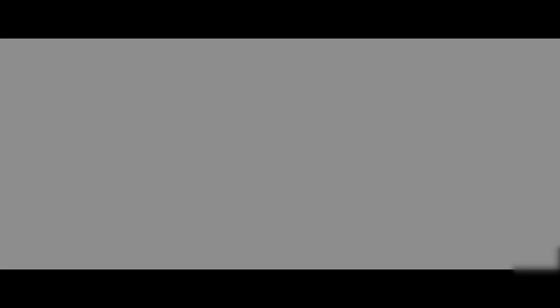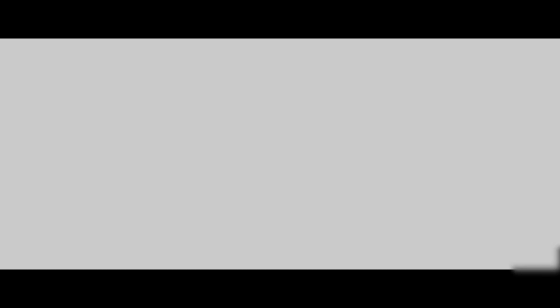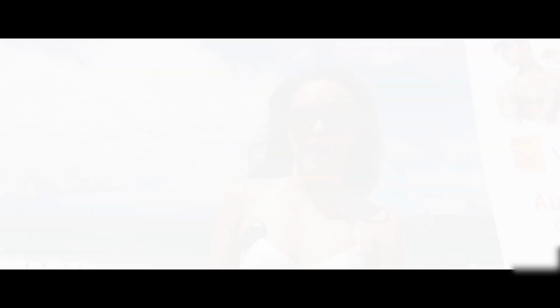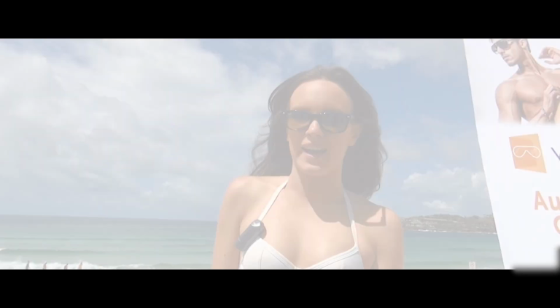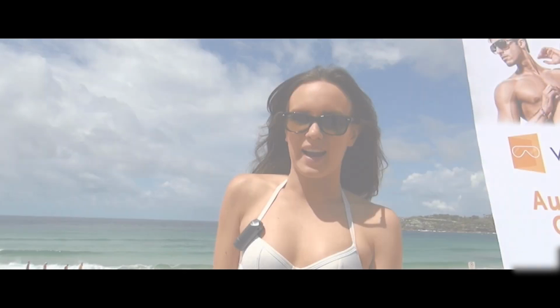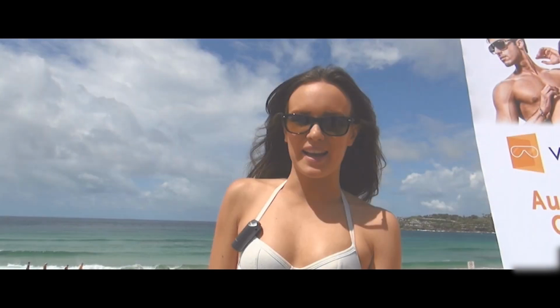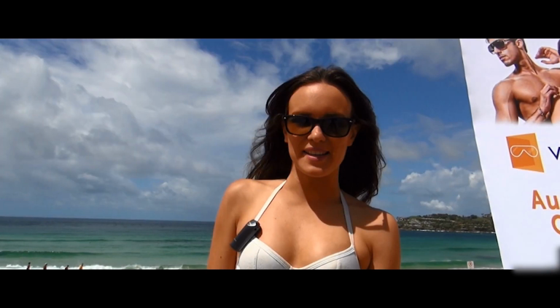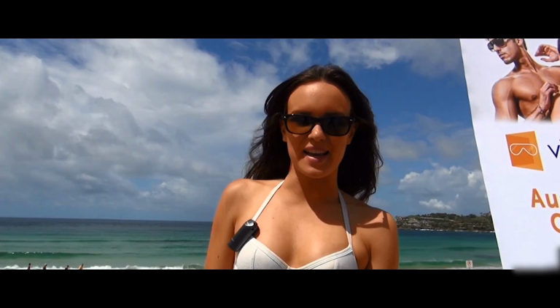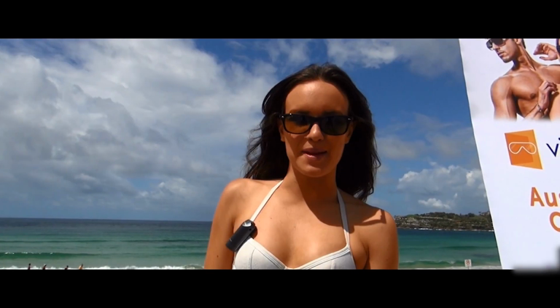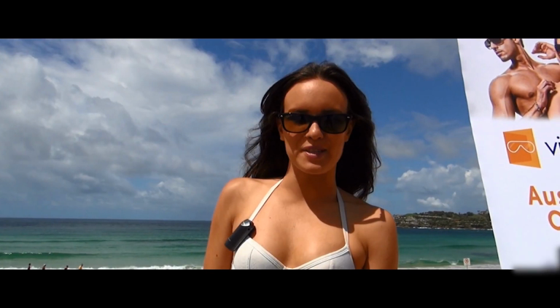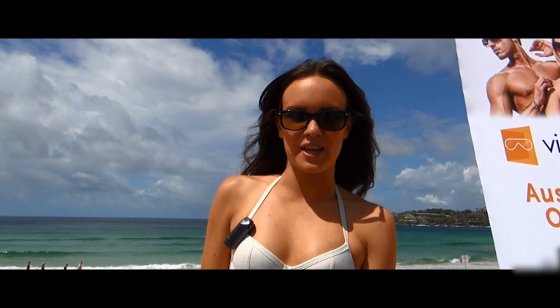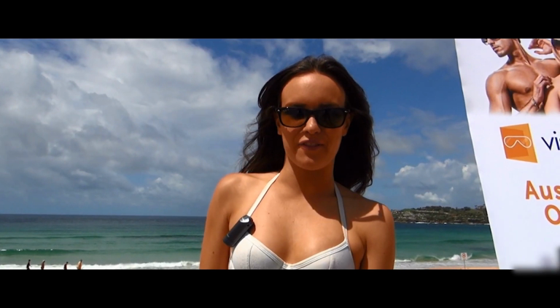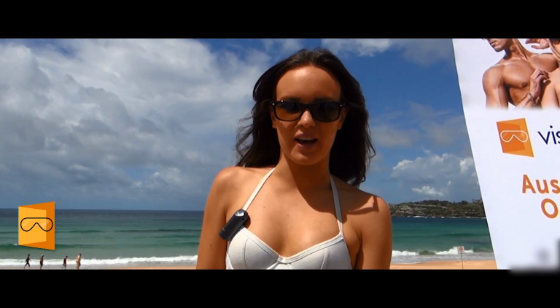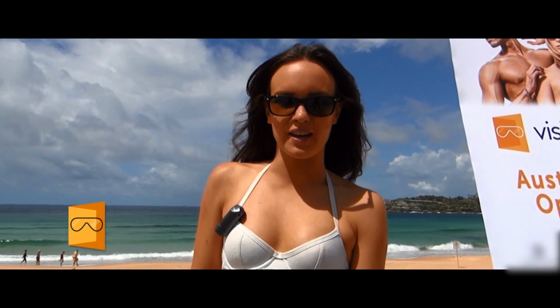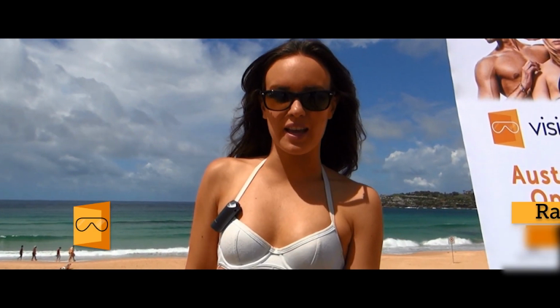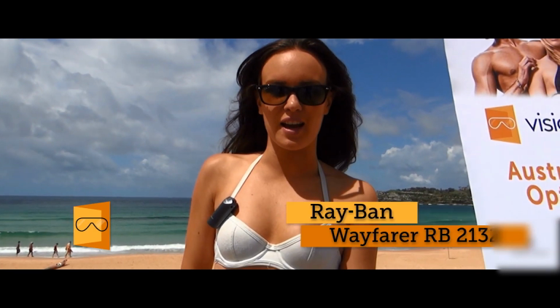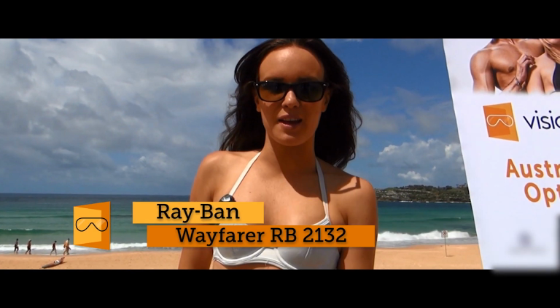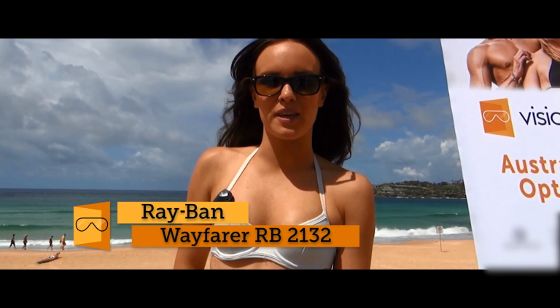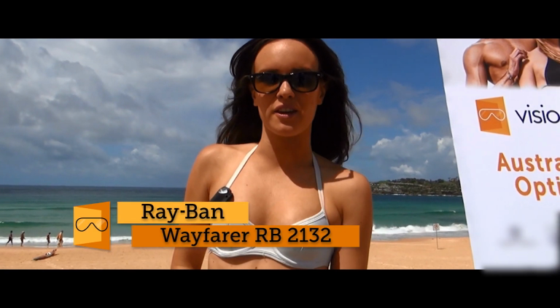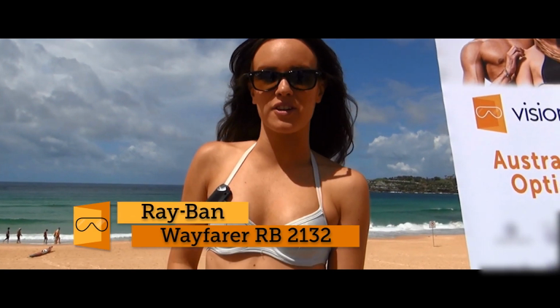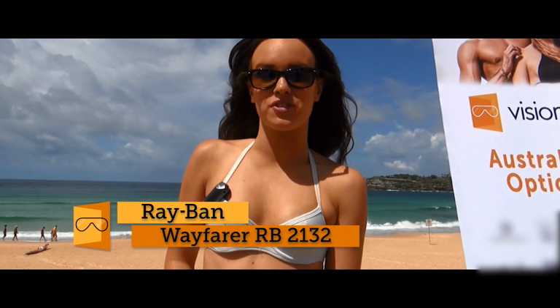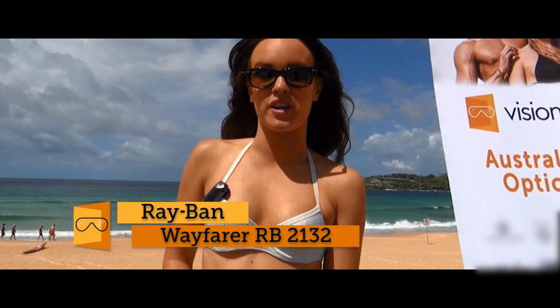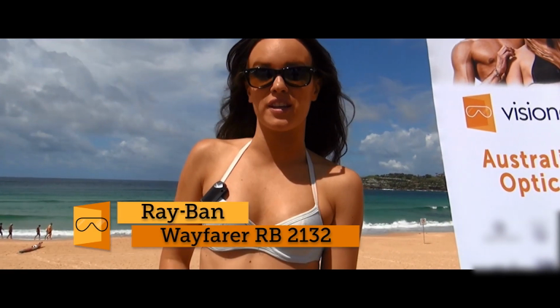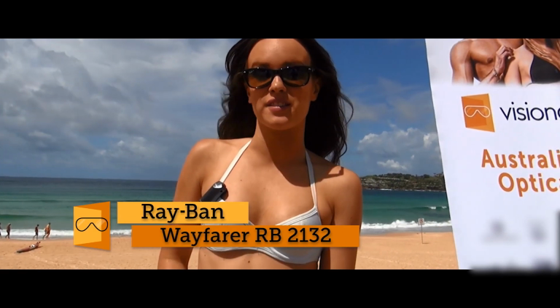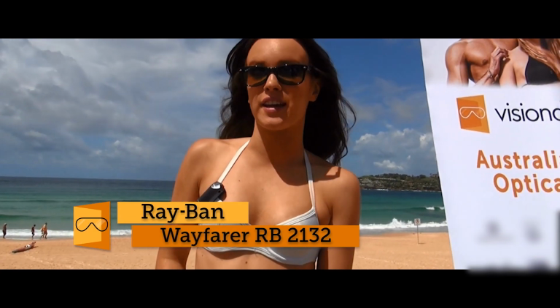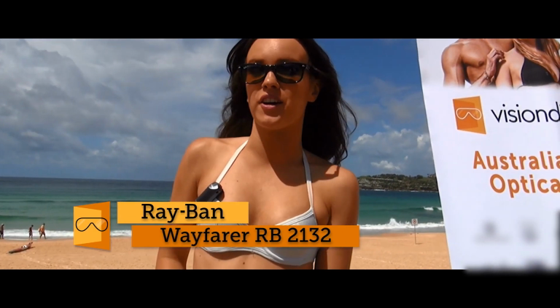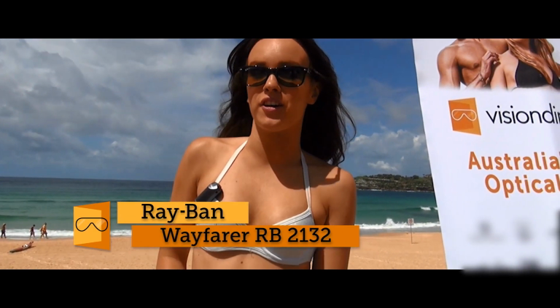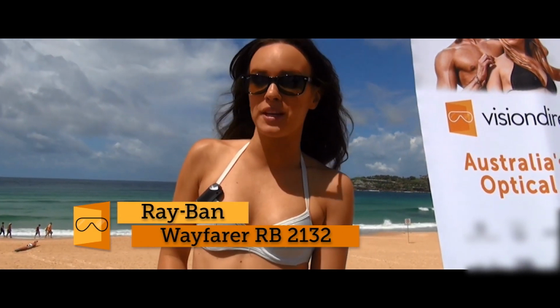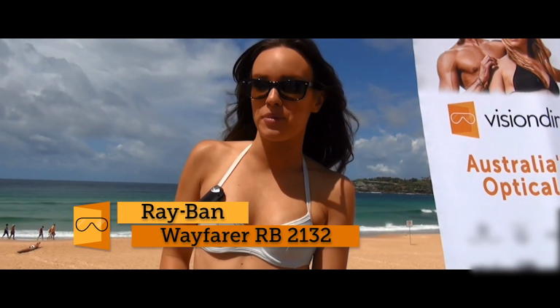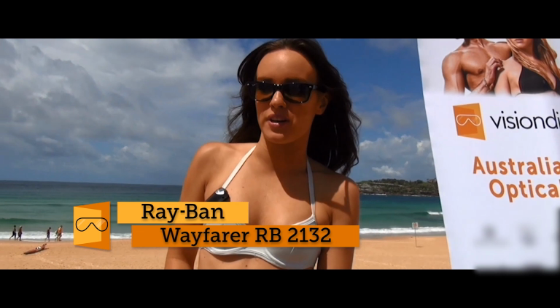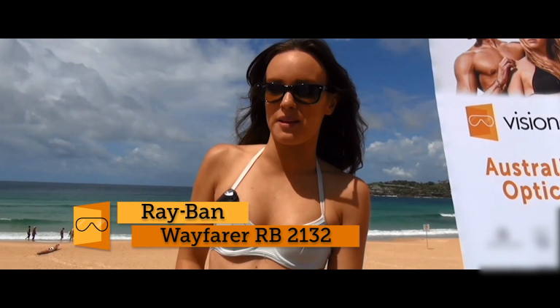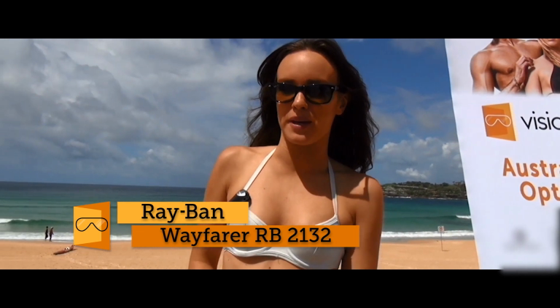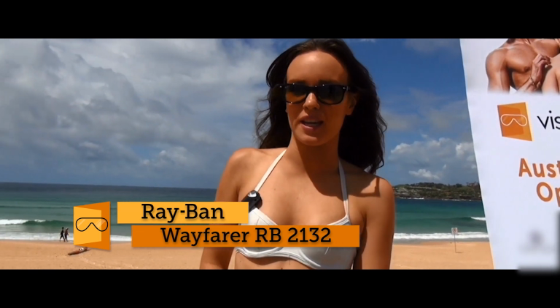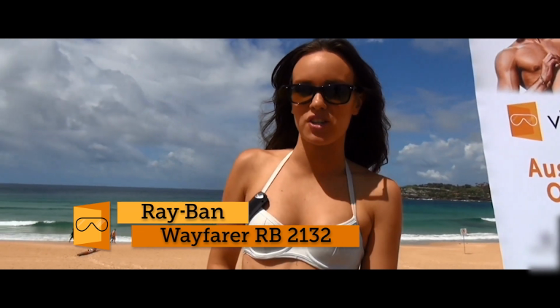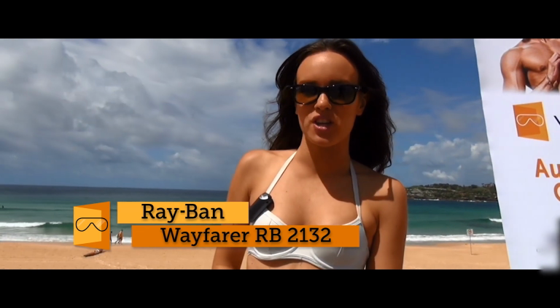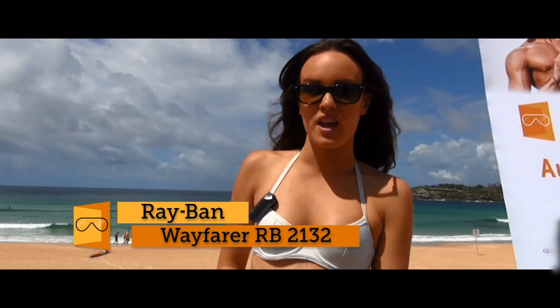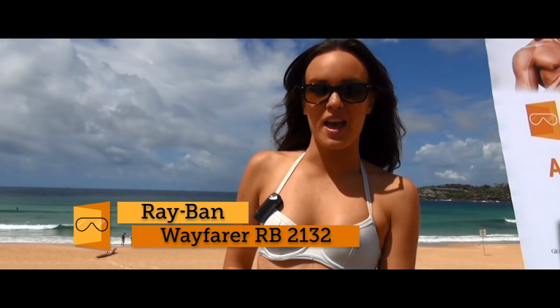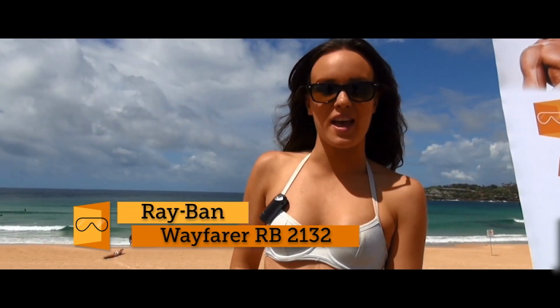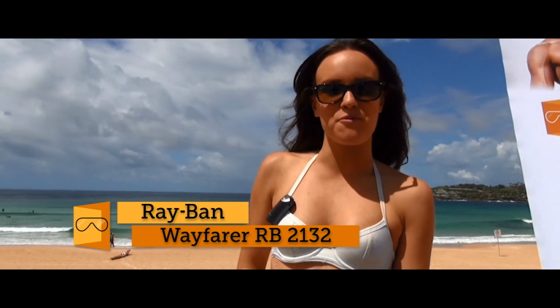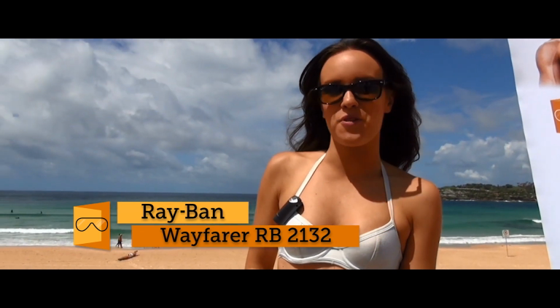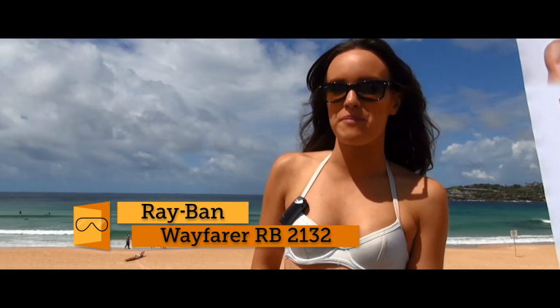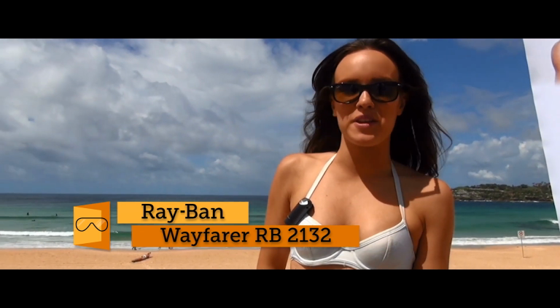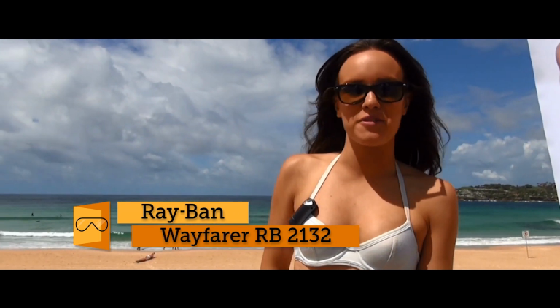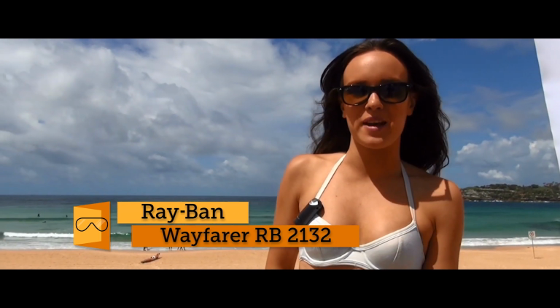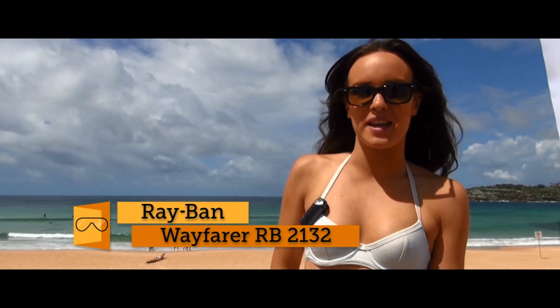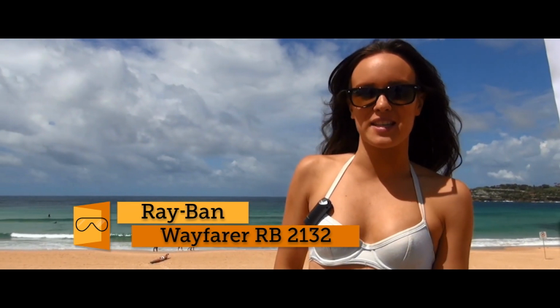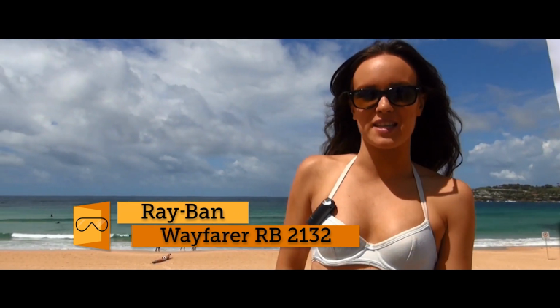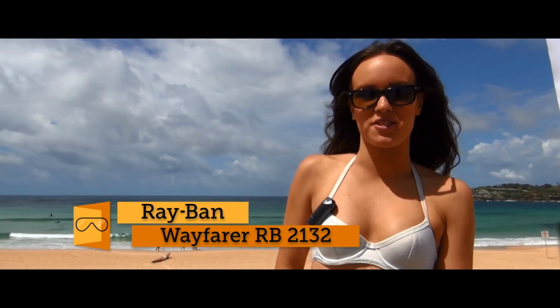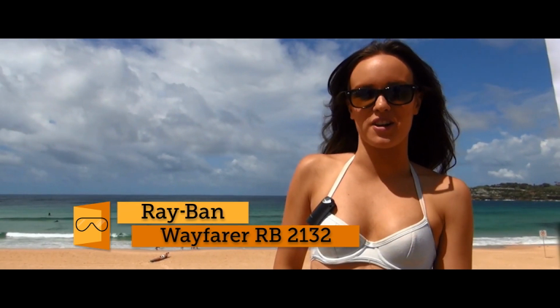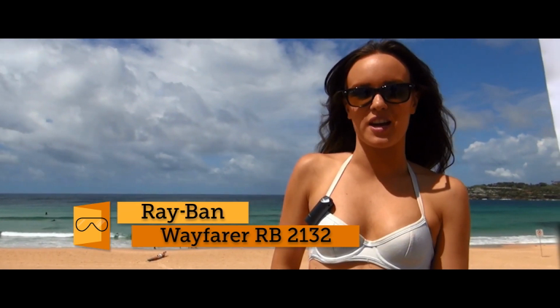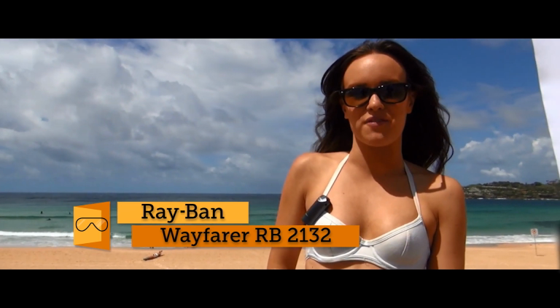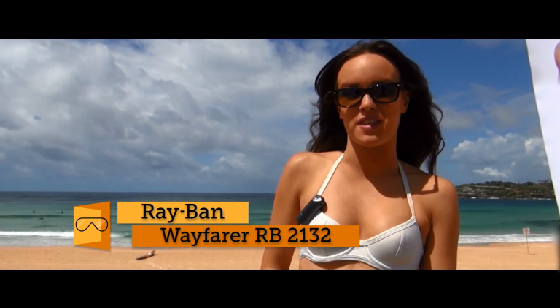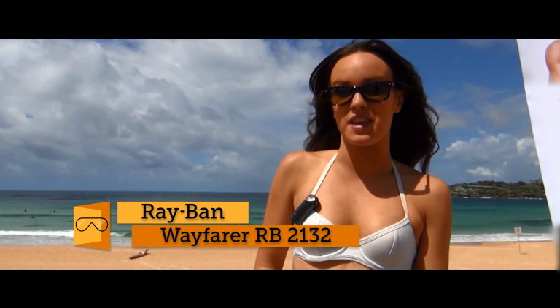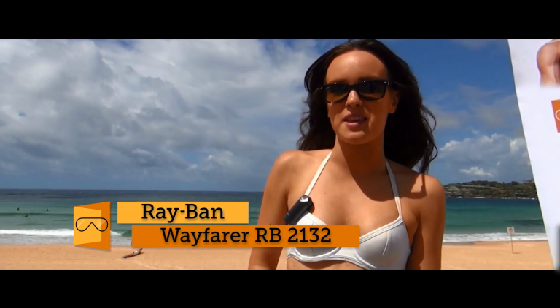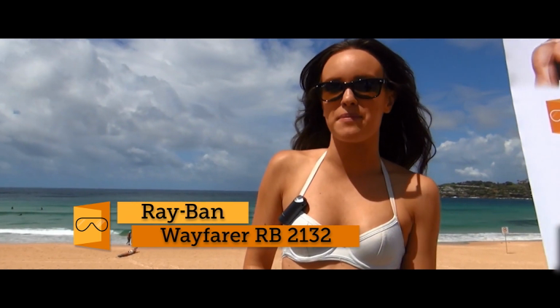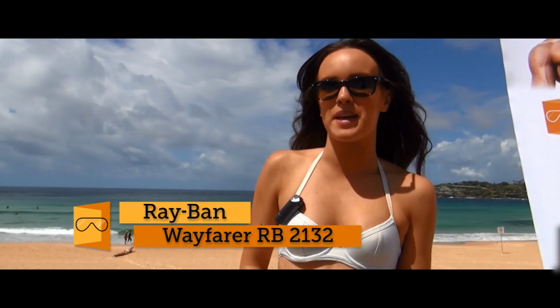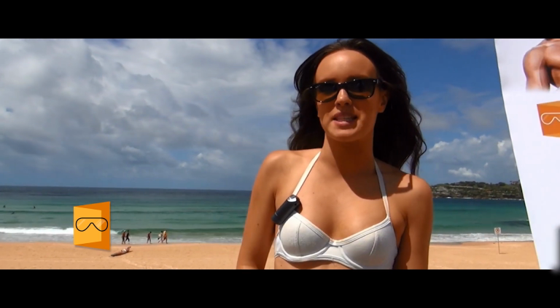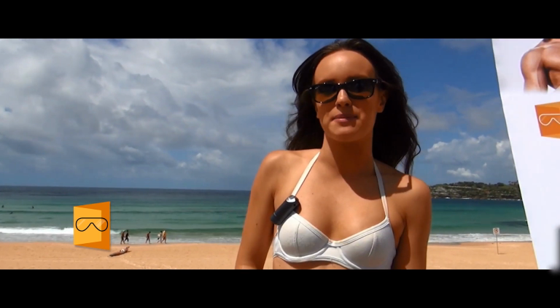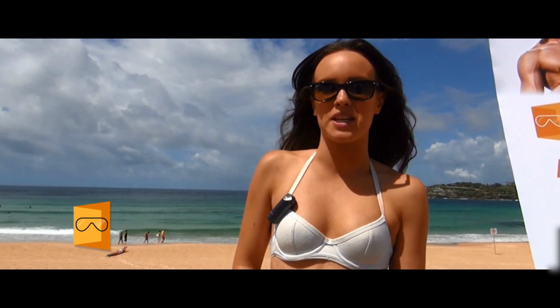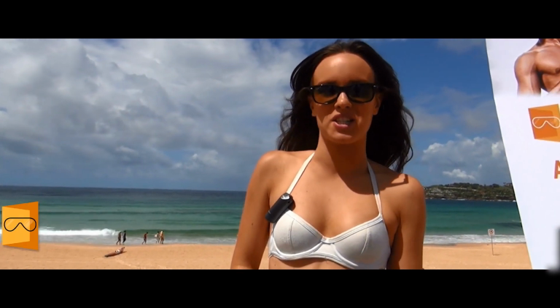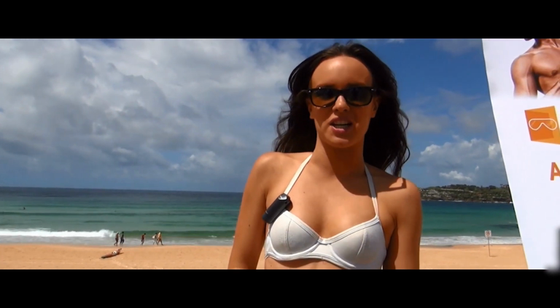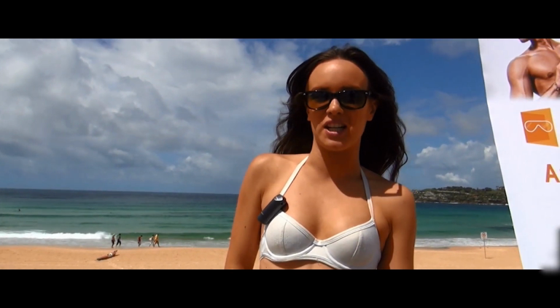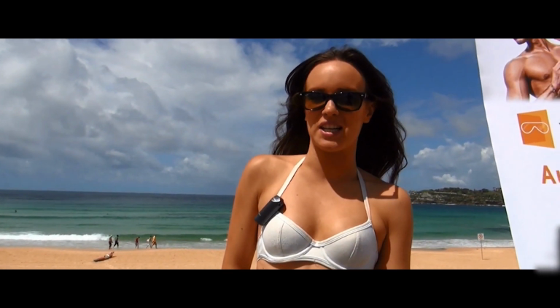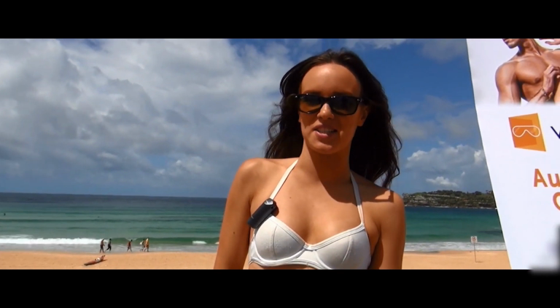Hi guys, I'm Steph Hunt and I'm here at Australia's iconic Bondi Beach. And what better way to test drive the best beach sunglasses?